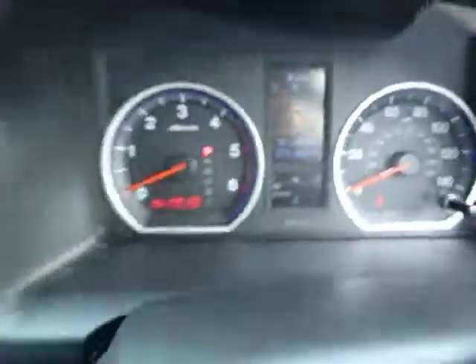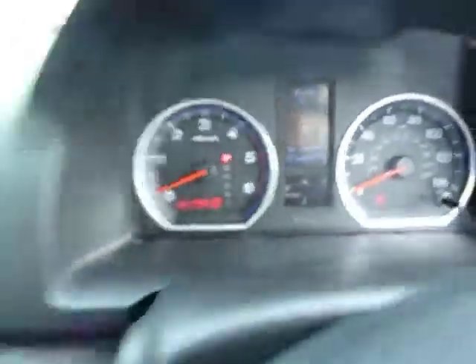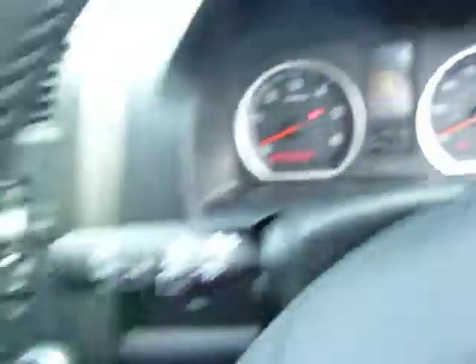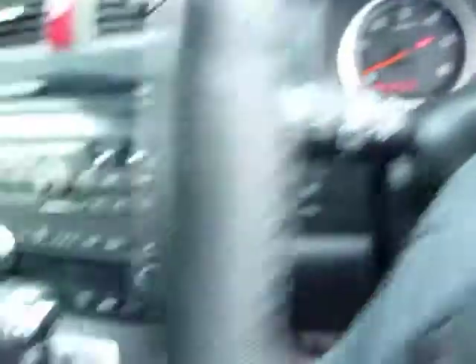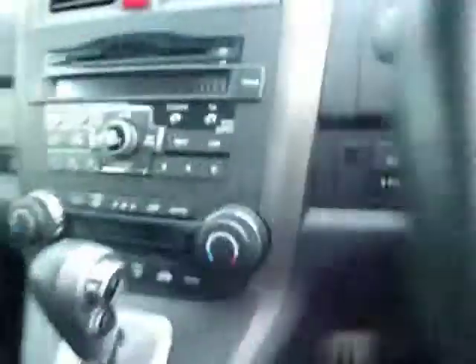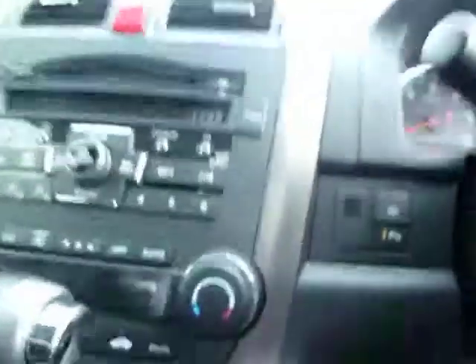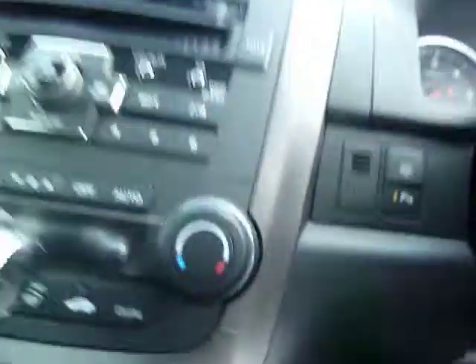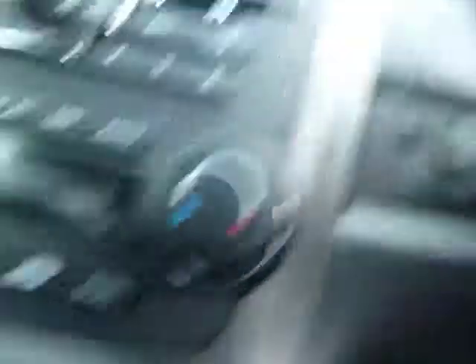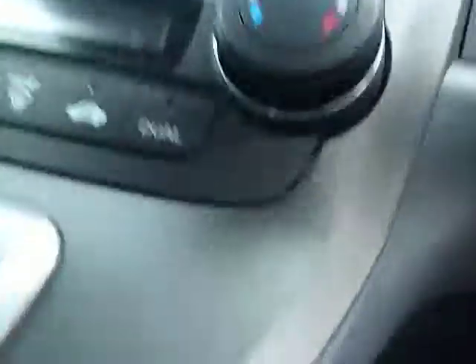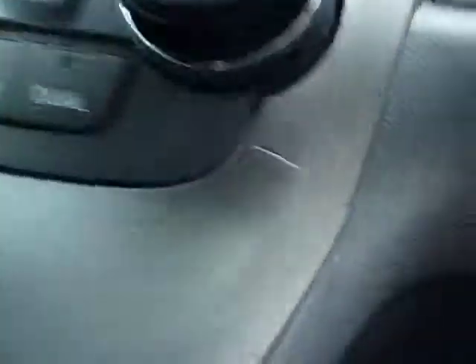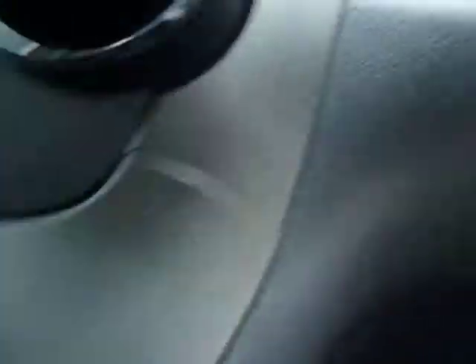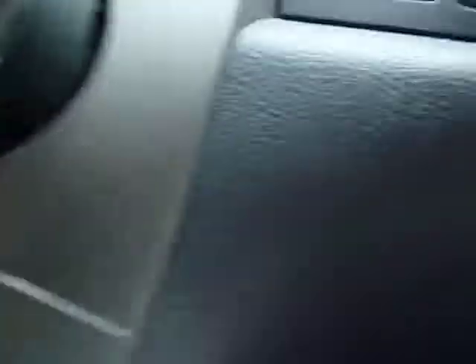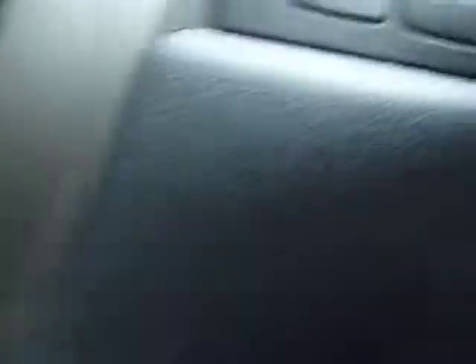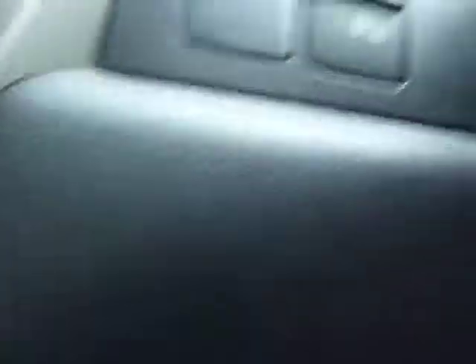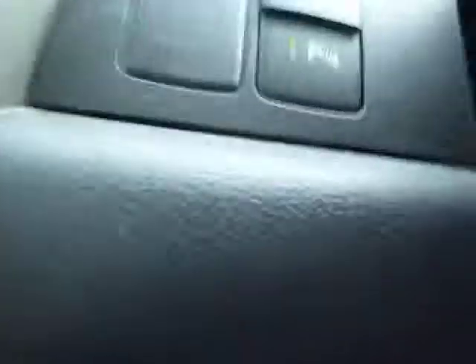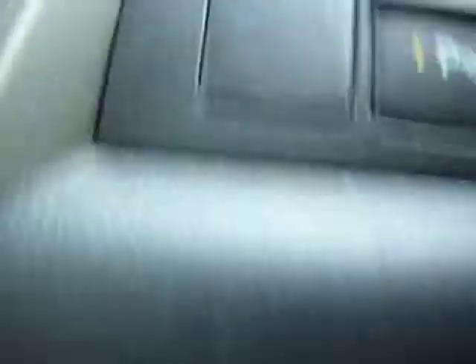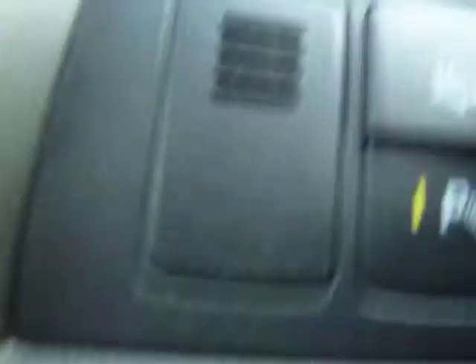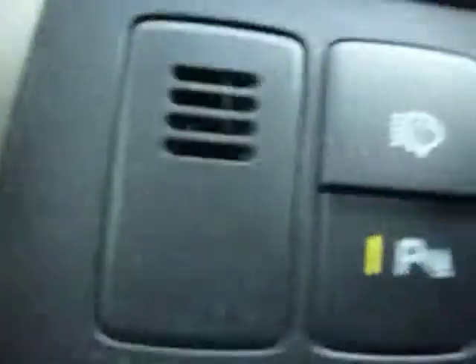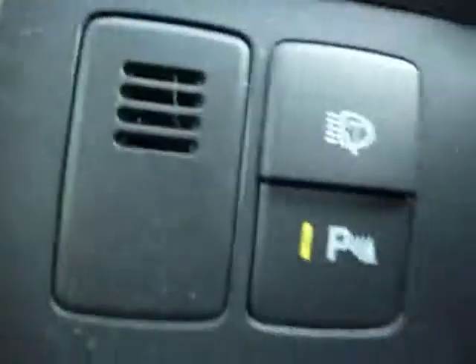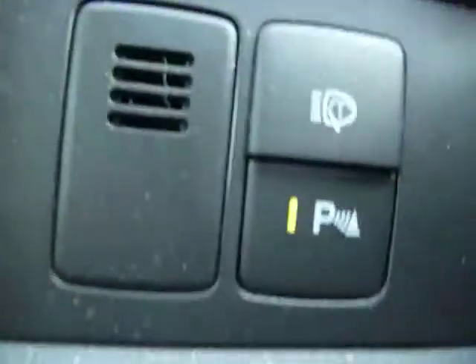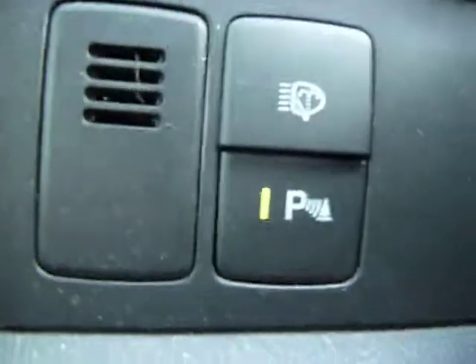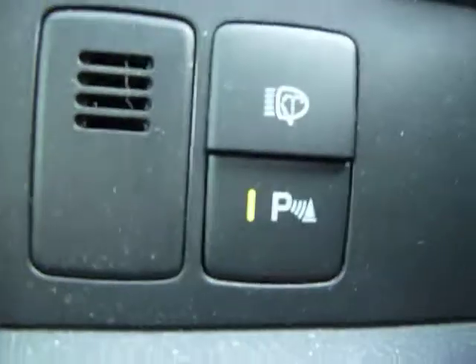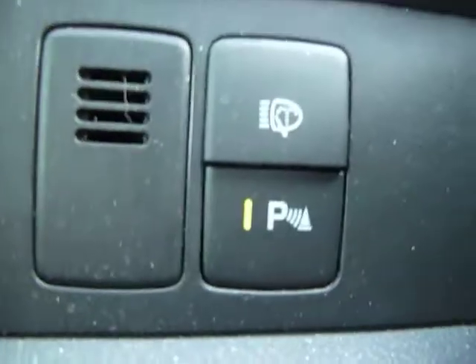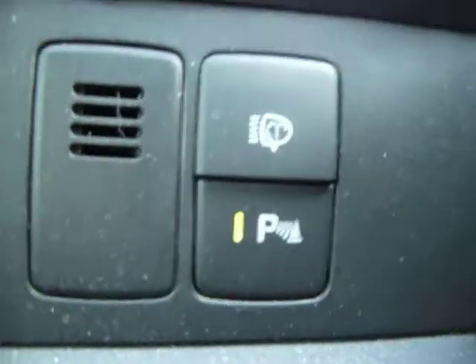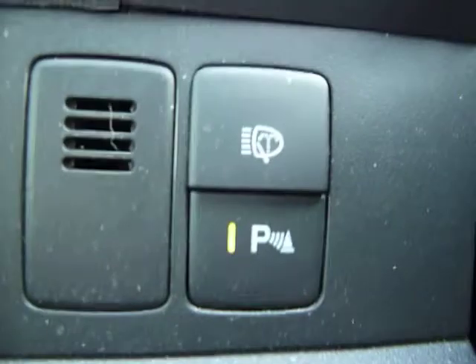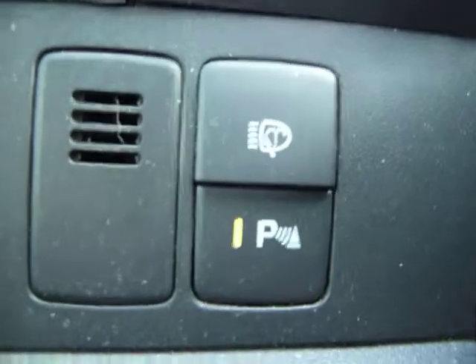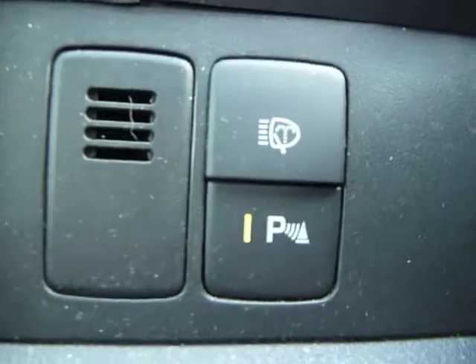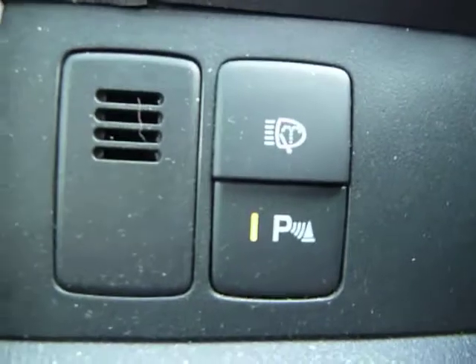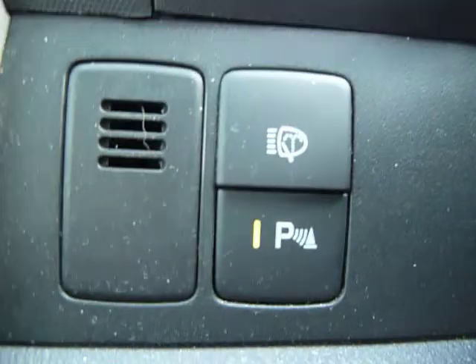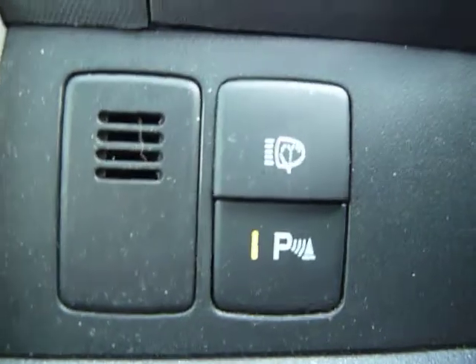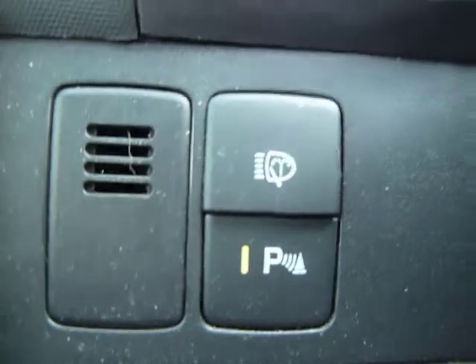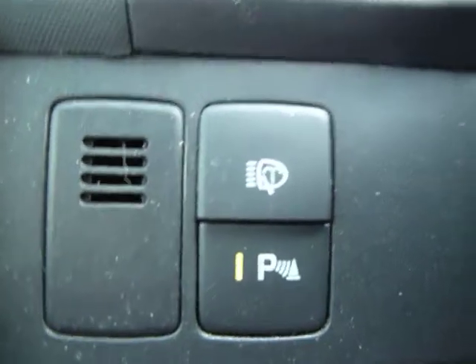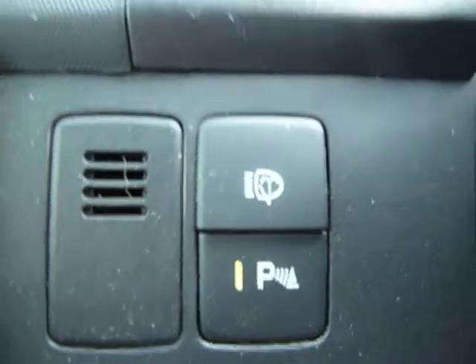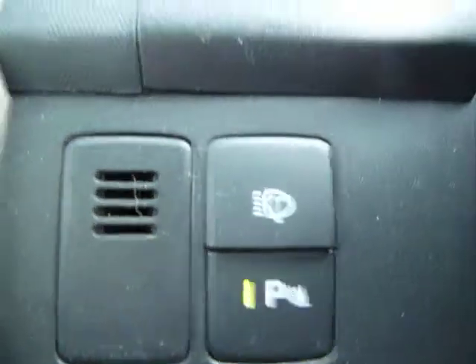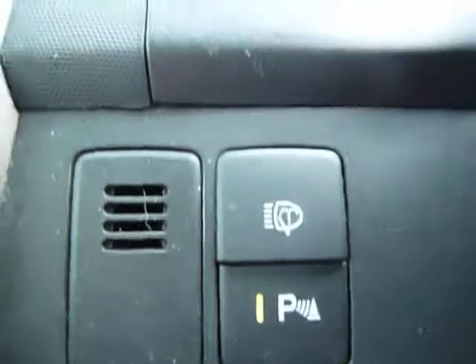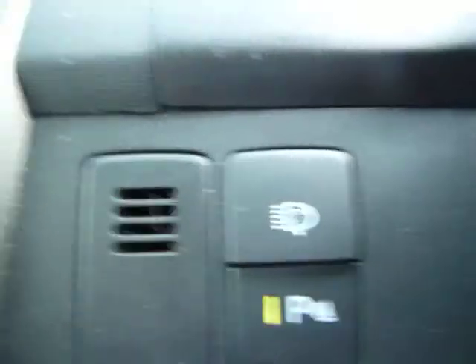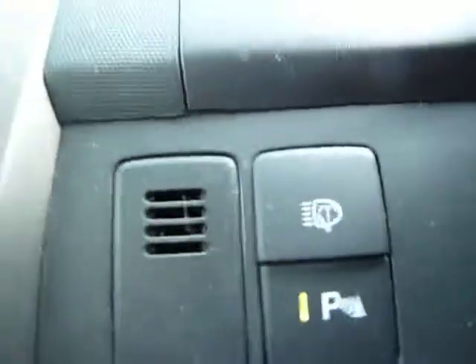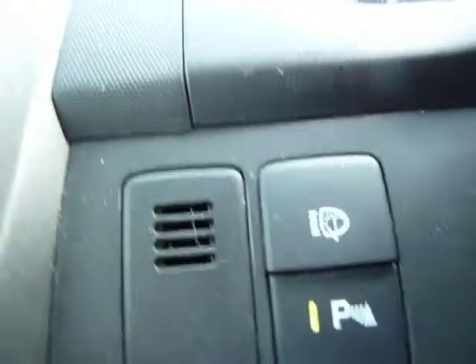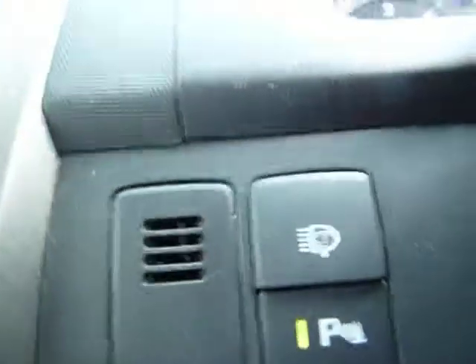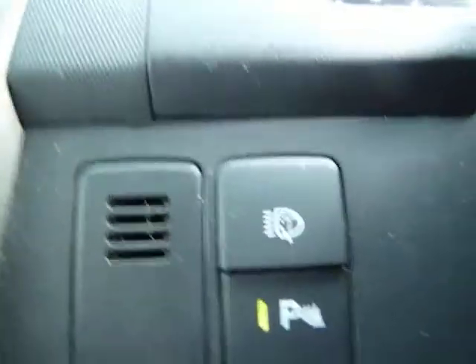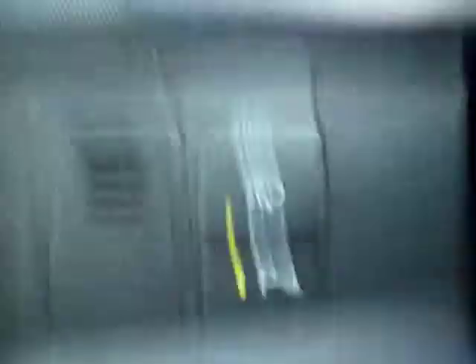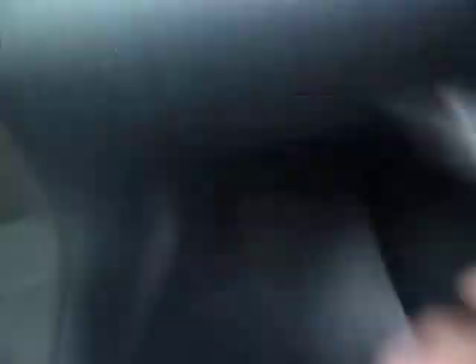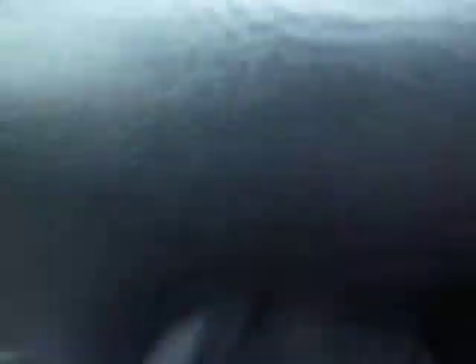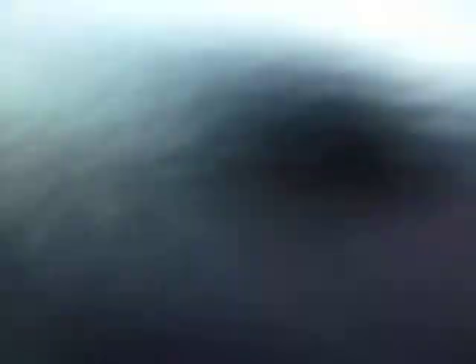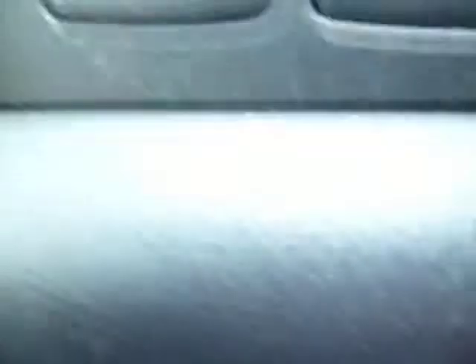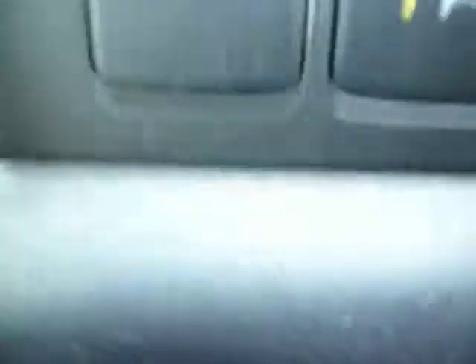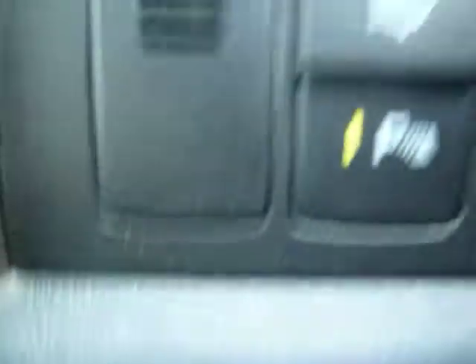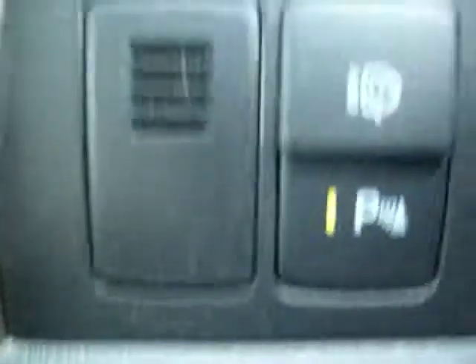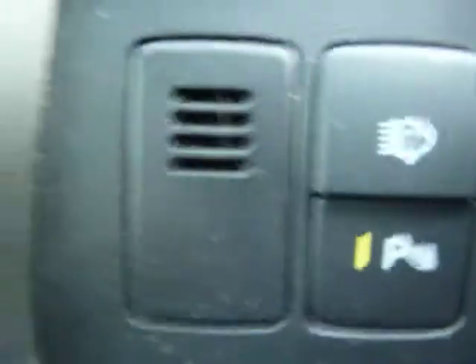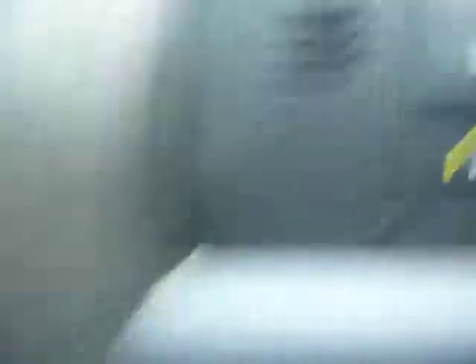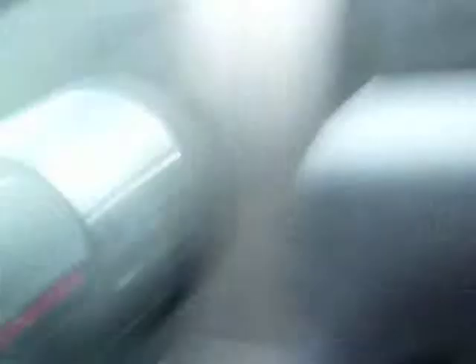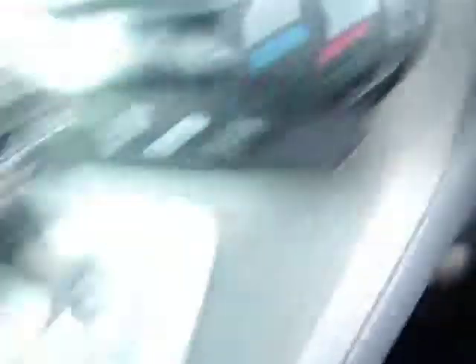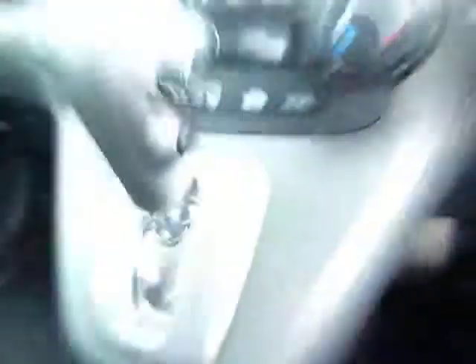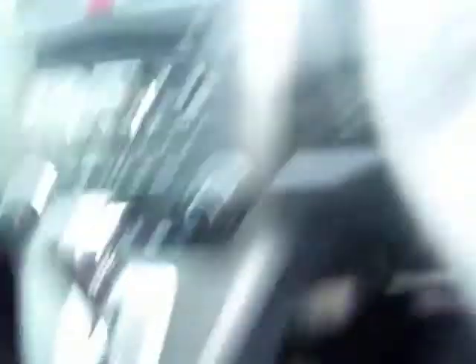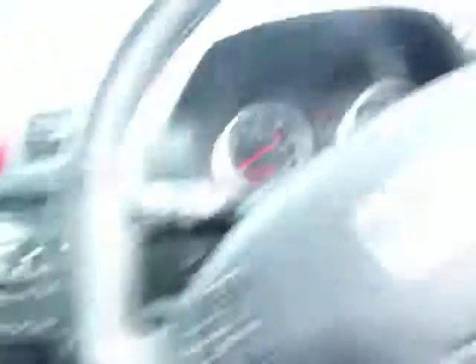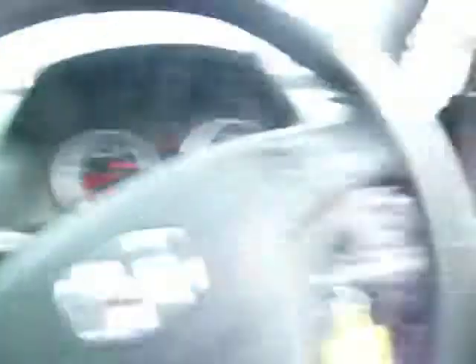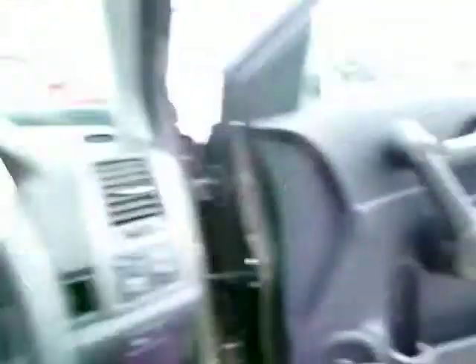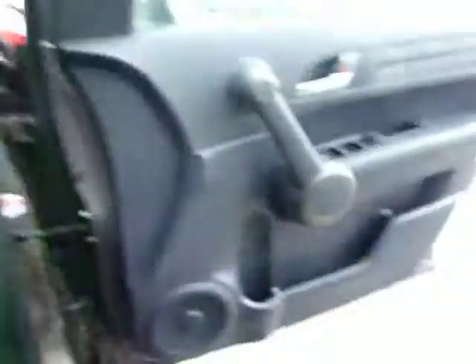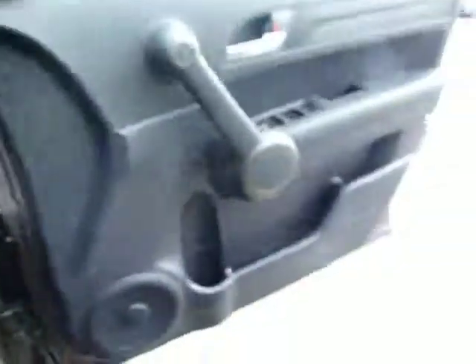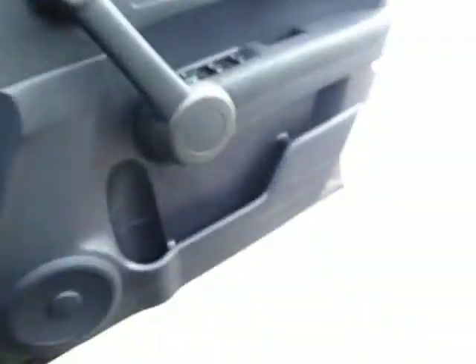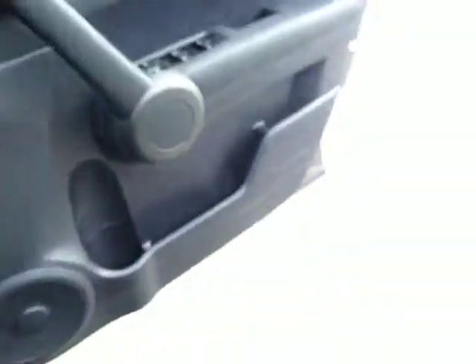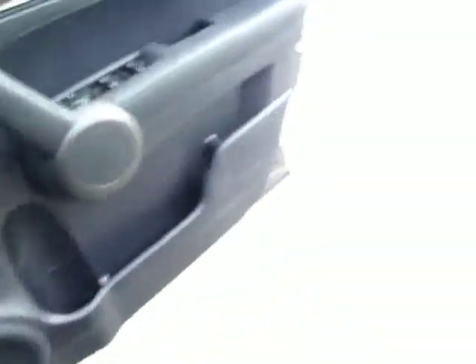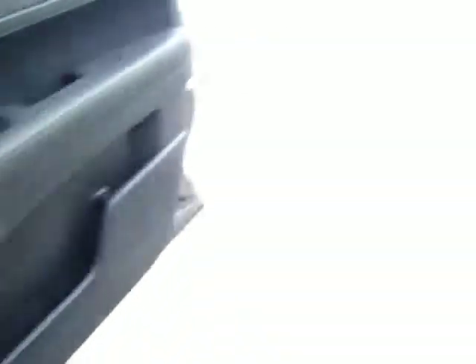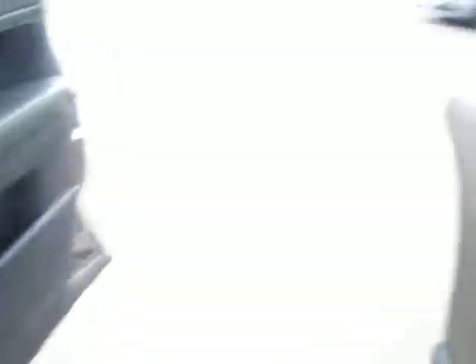If you ever need to turn your parking sensors off, there is a button here which you are more than welcome to turn off if you are towing at all.